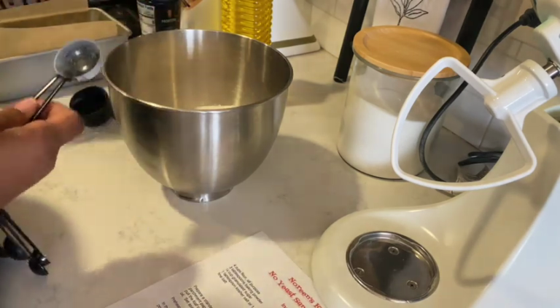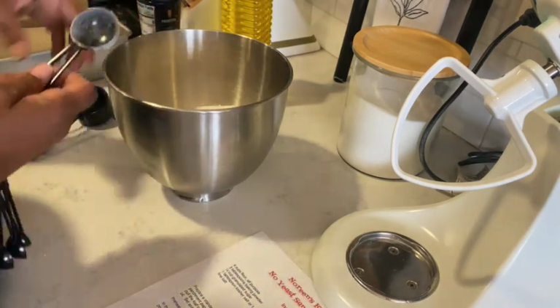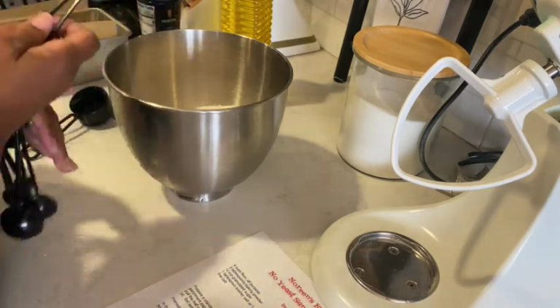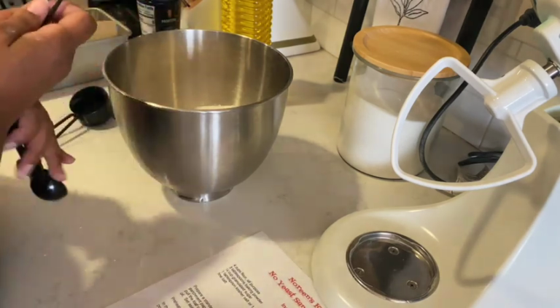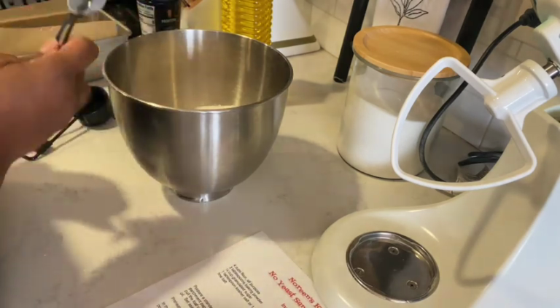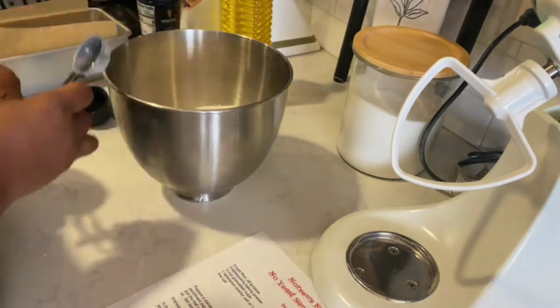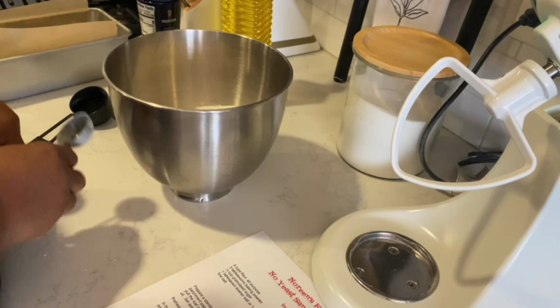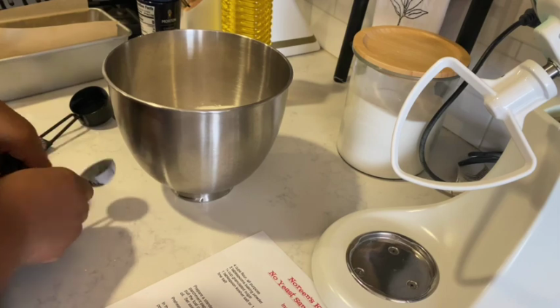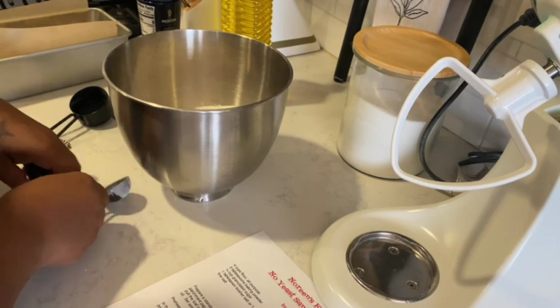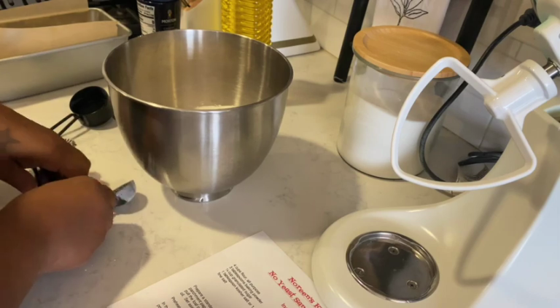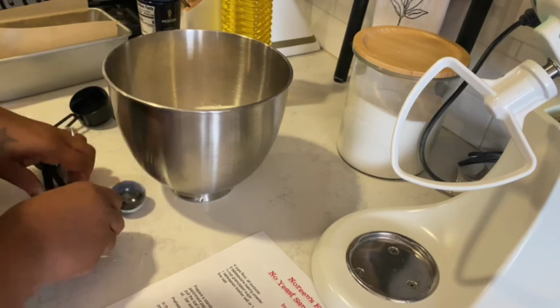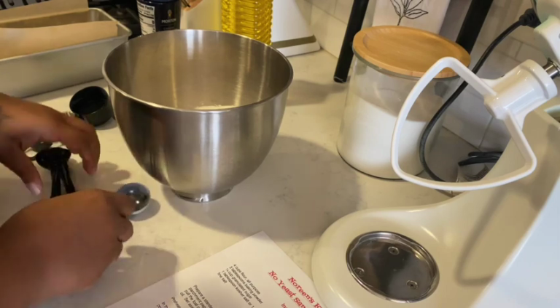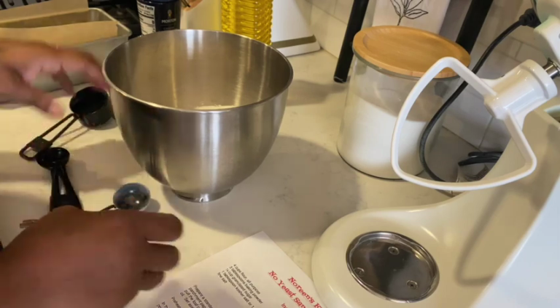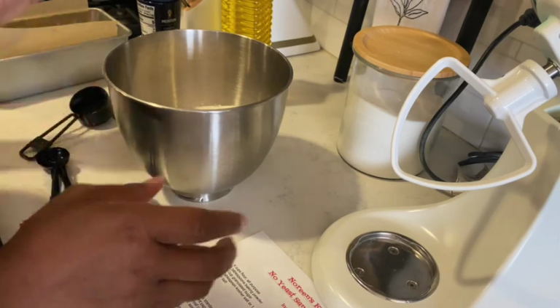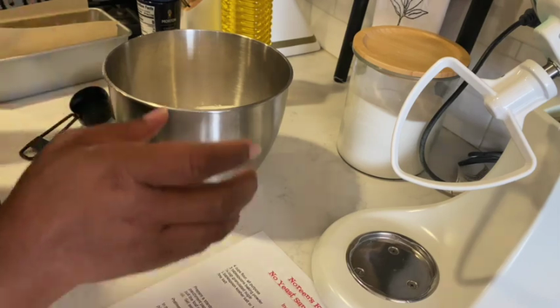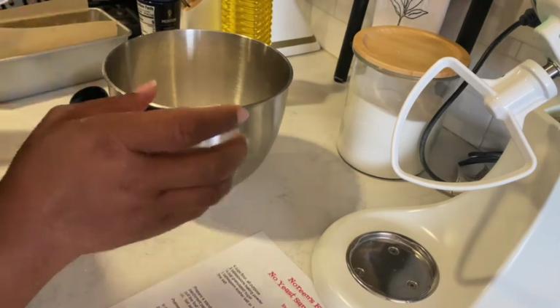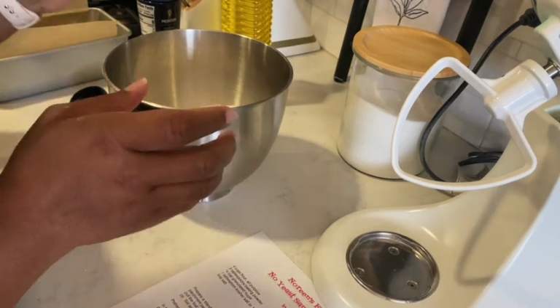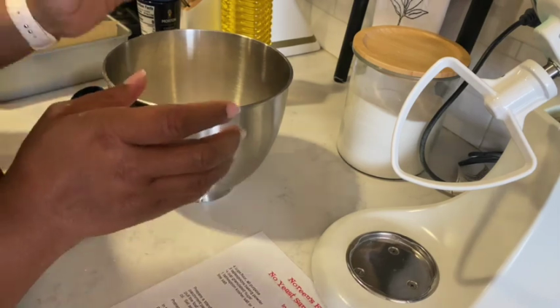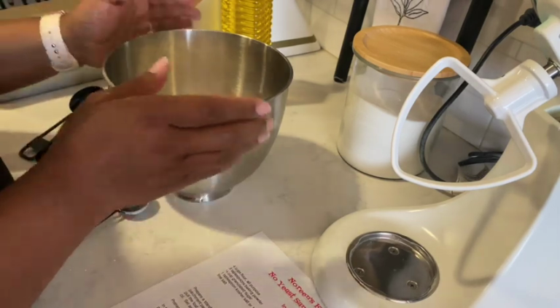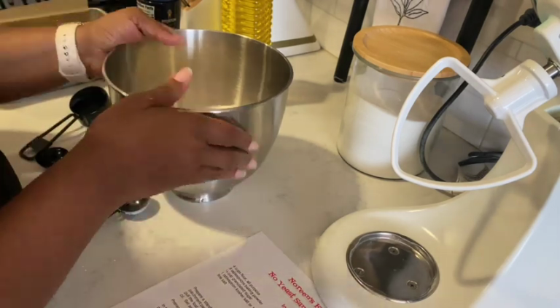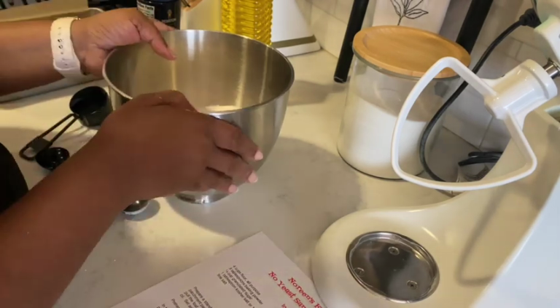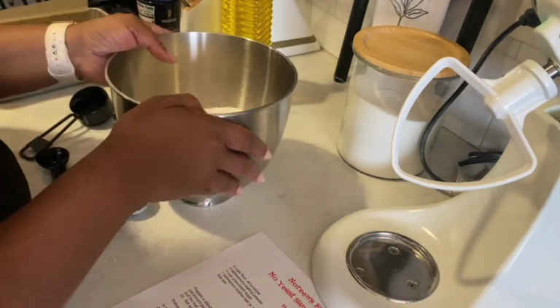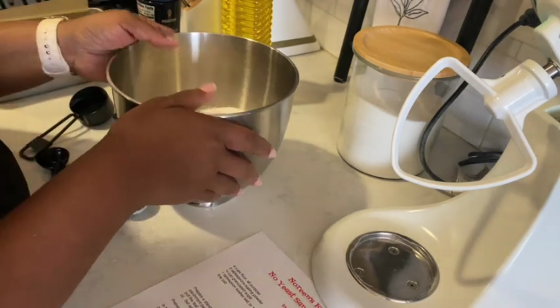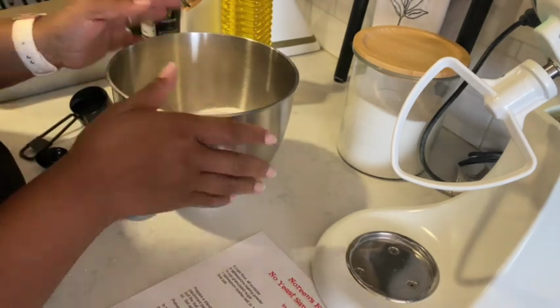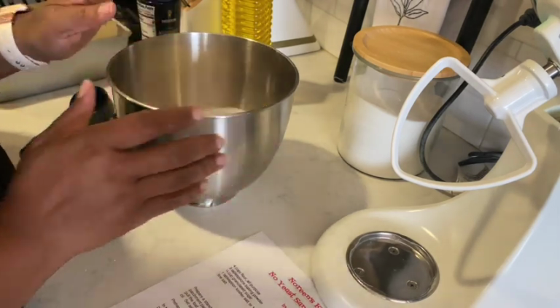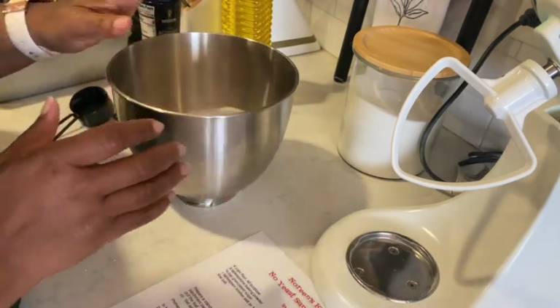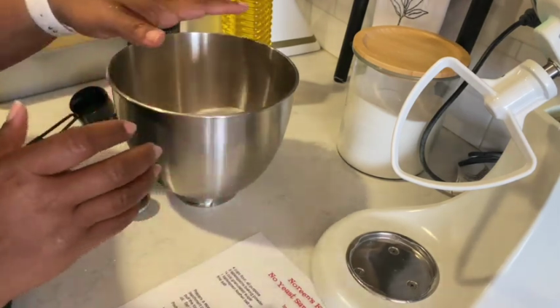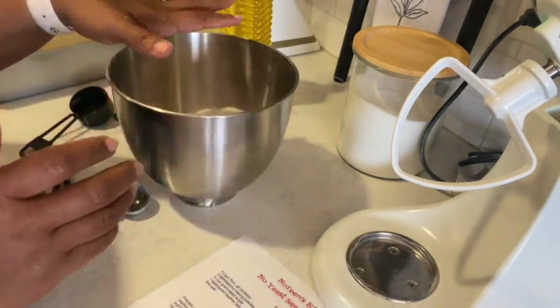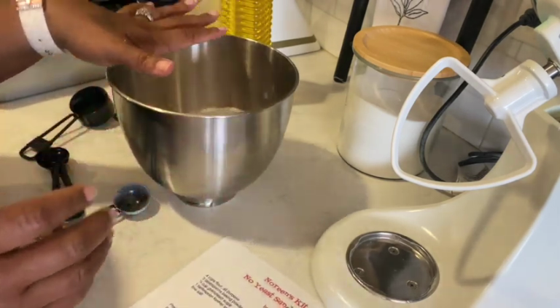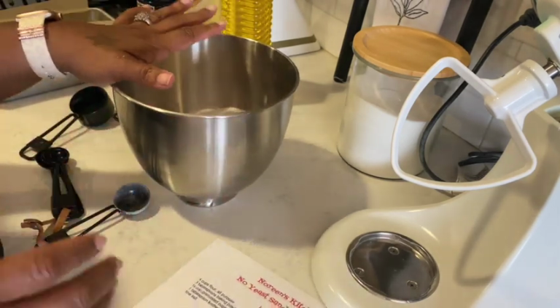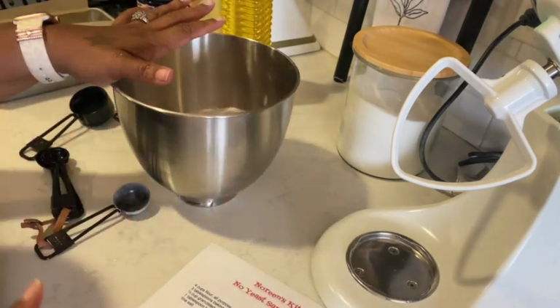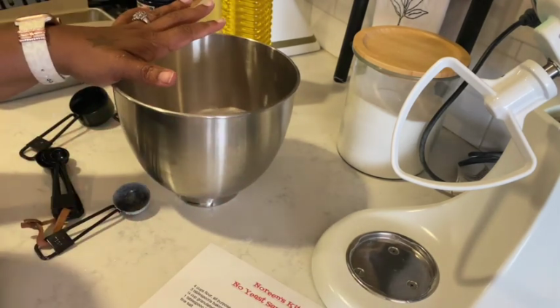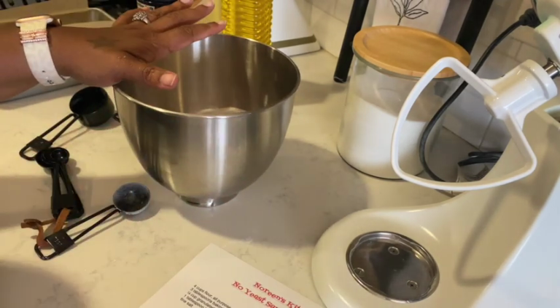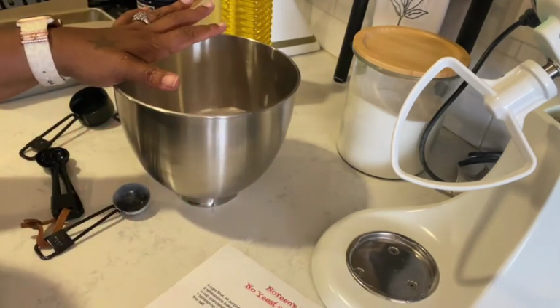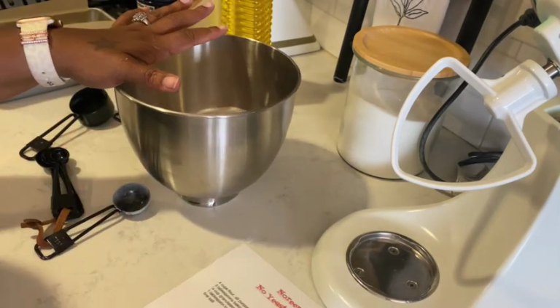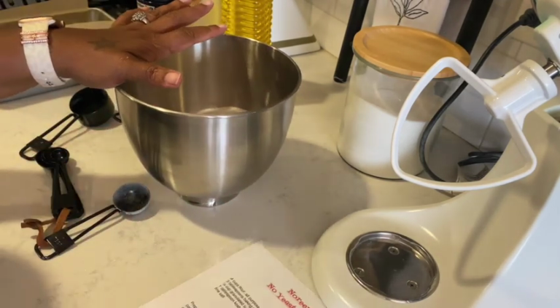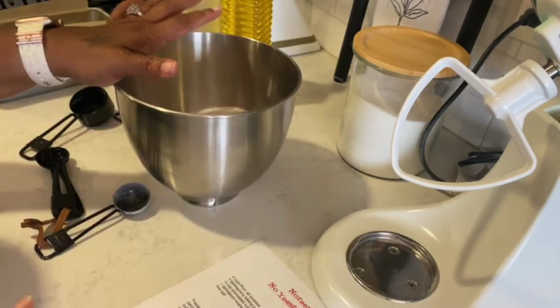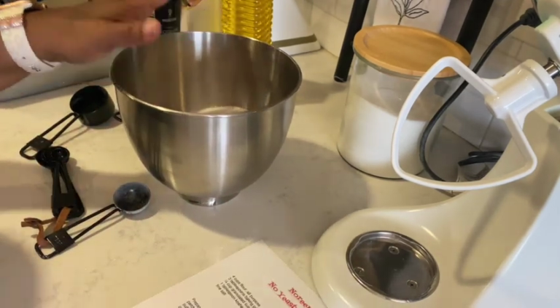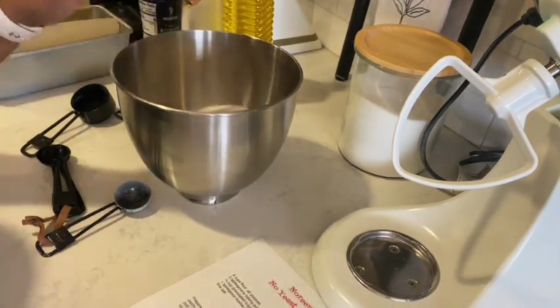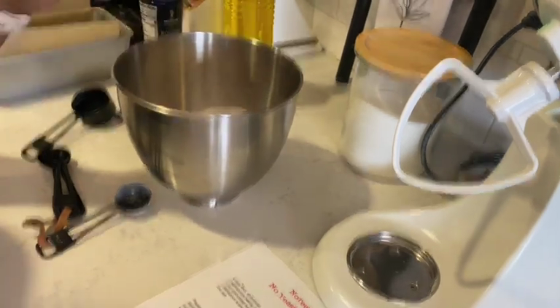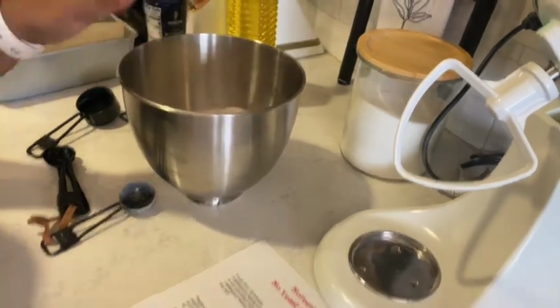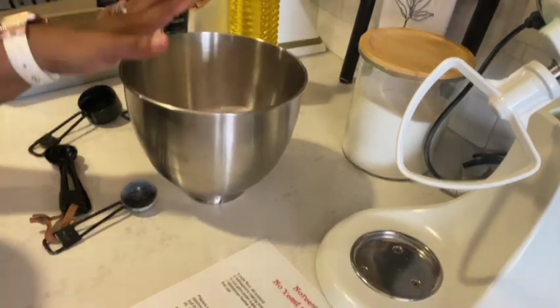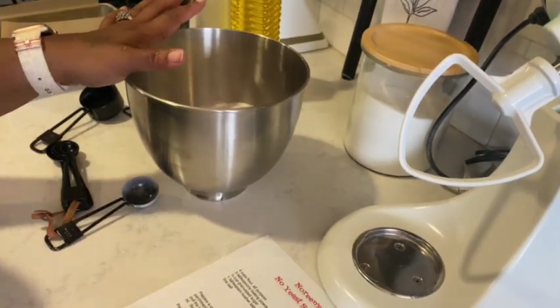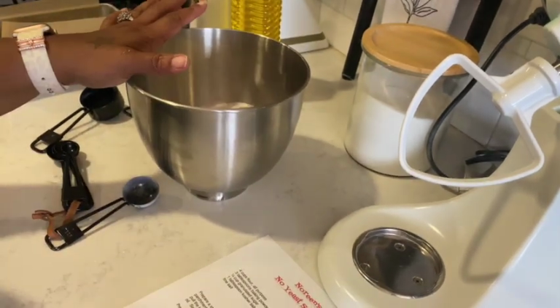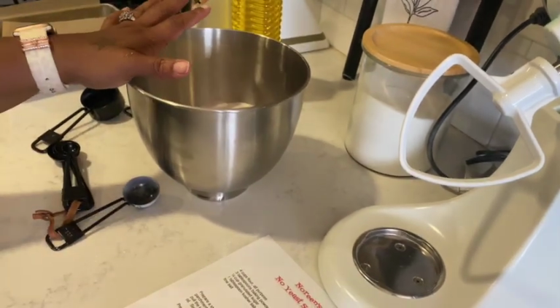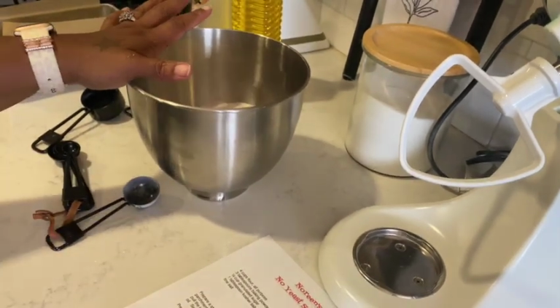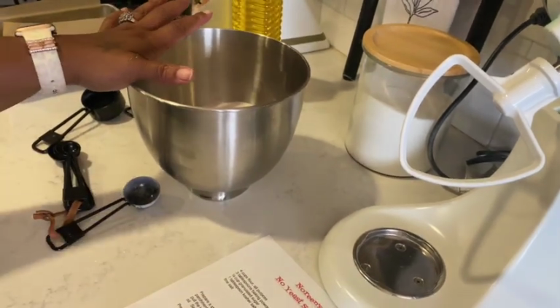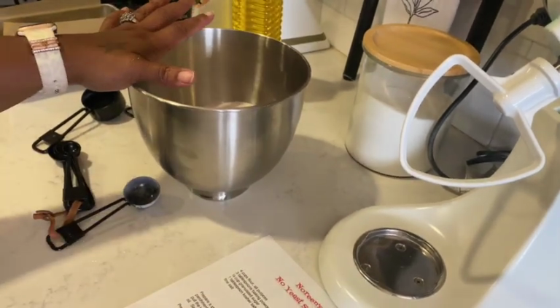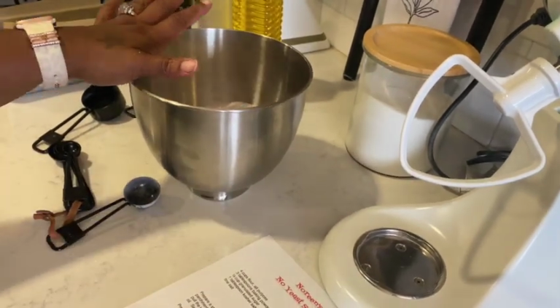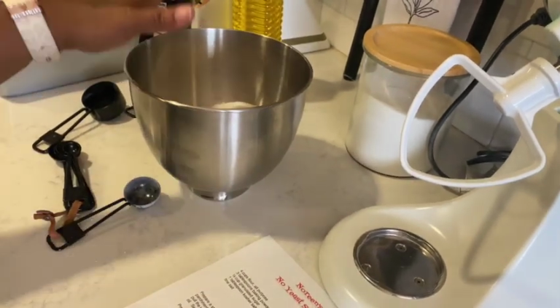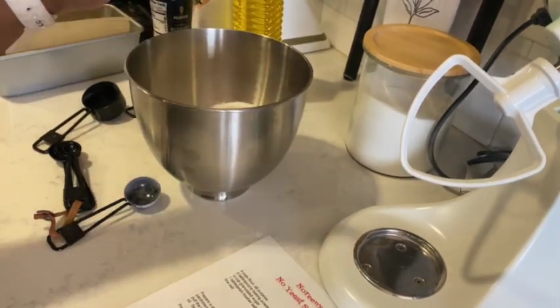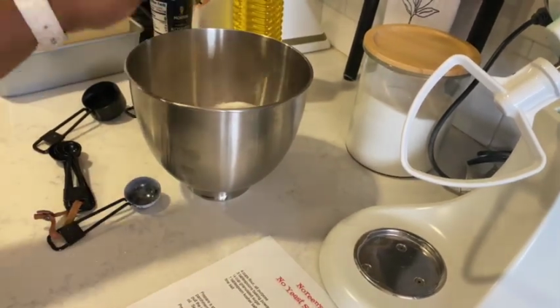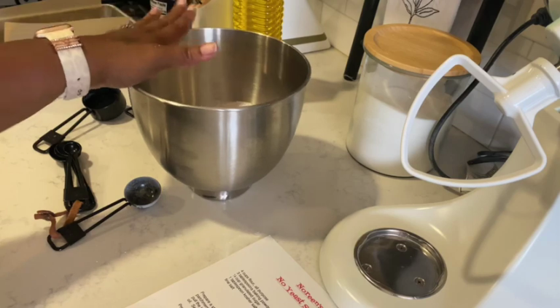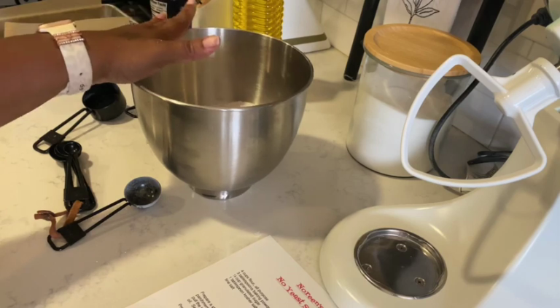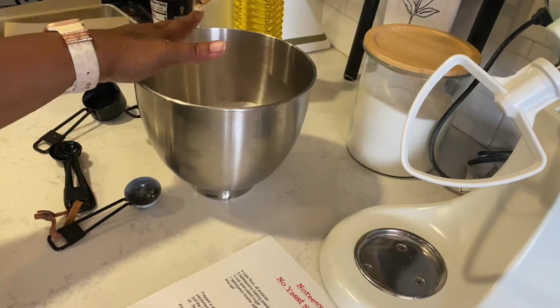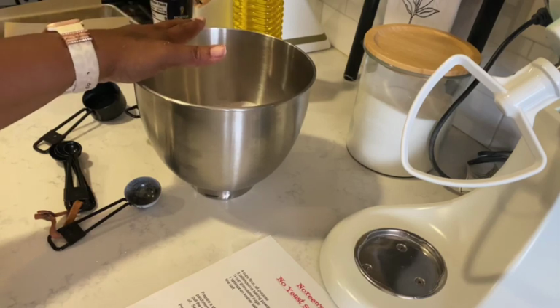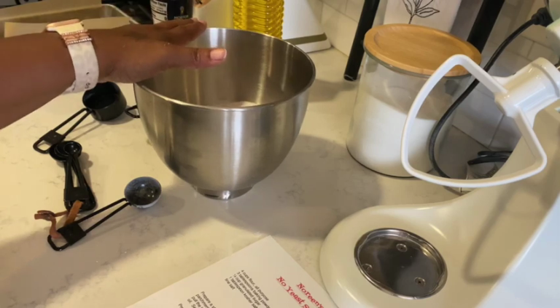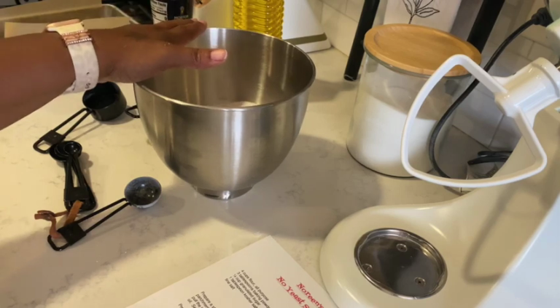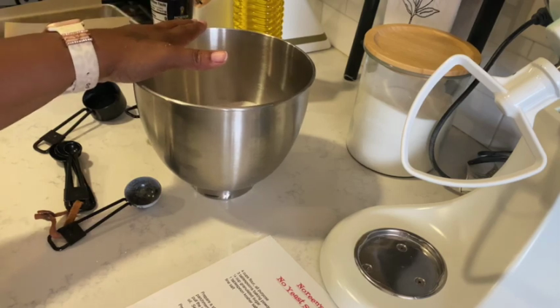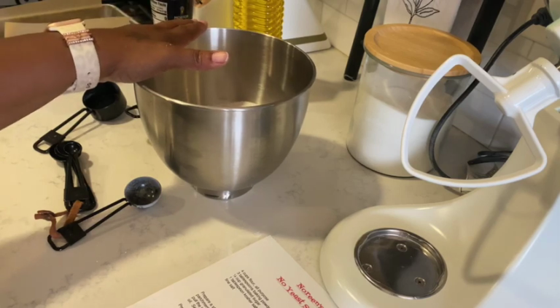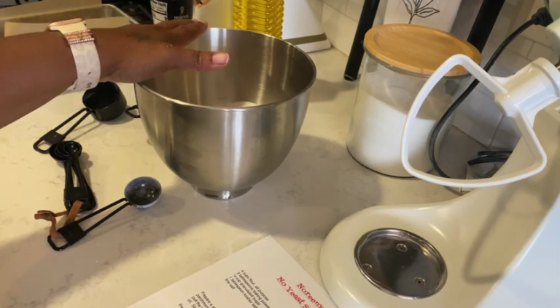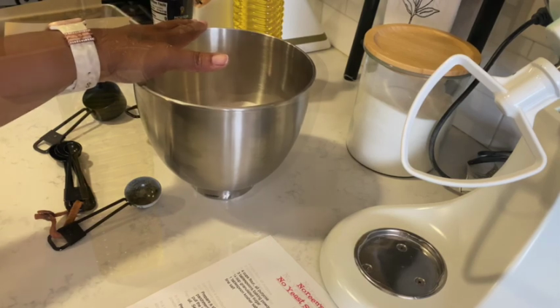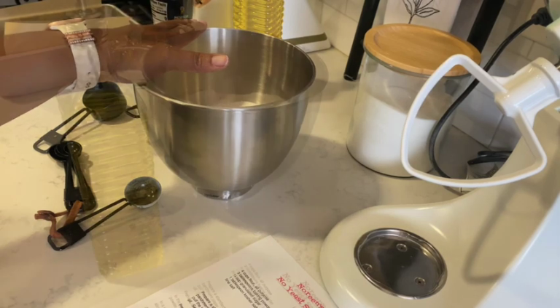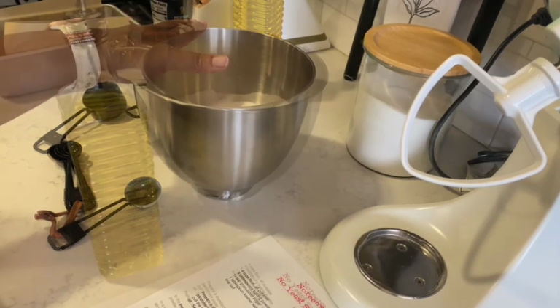I'm going to mix the dry ingredients up and then I'll be back to show you the wet ingredients.